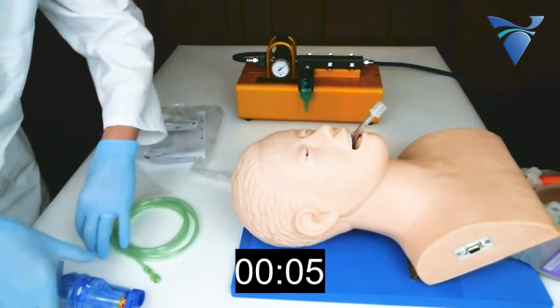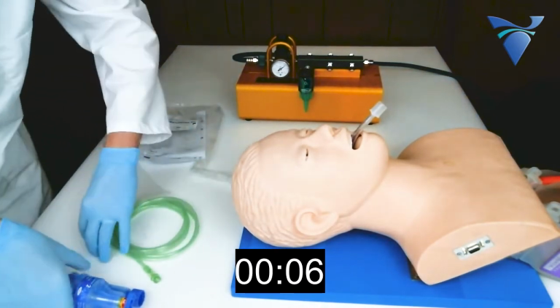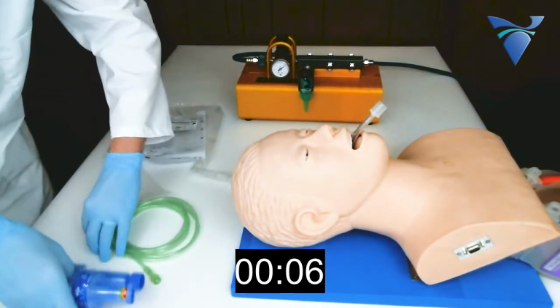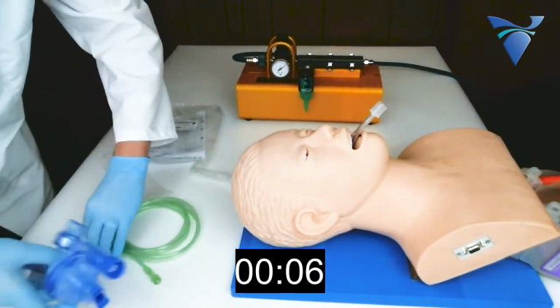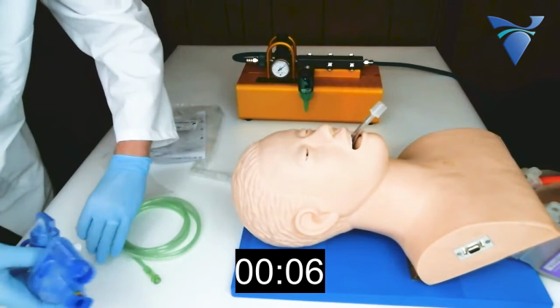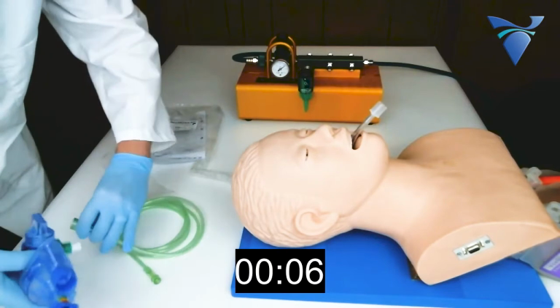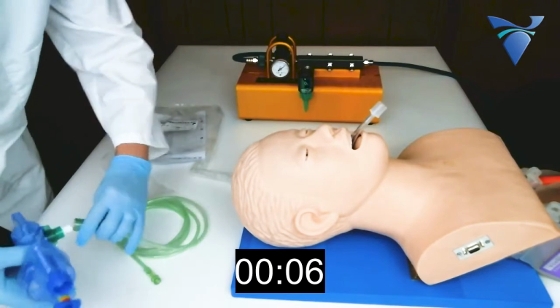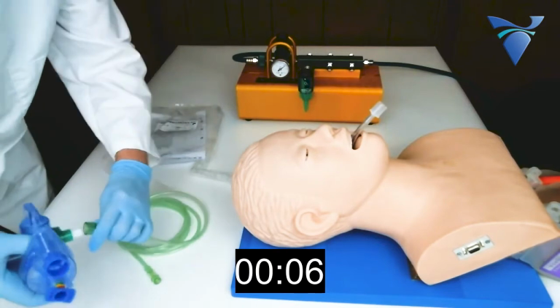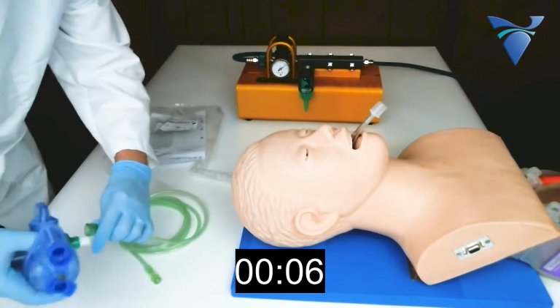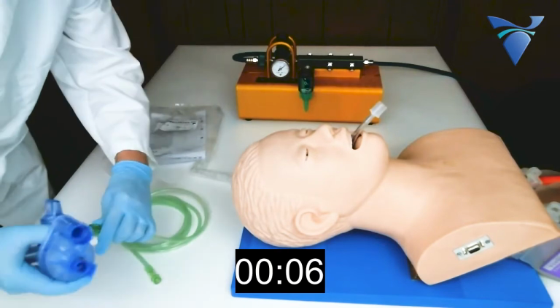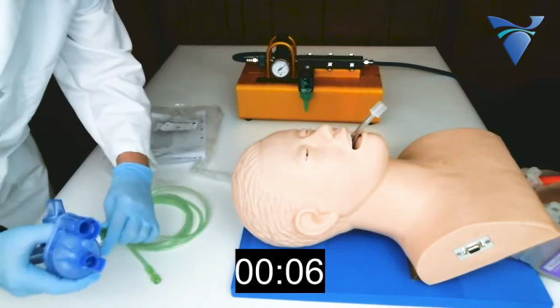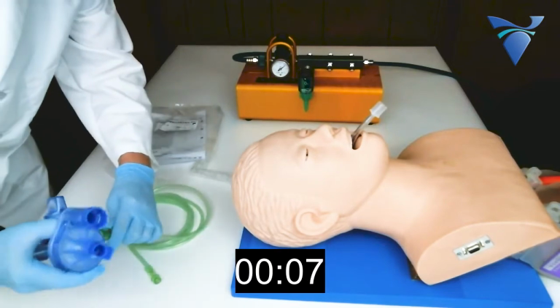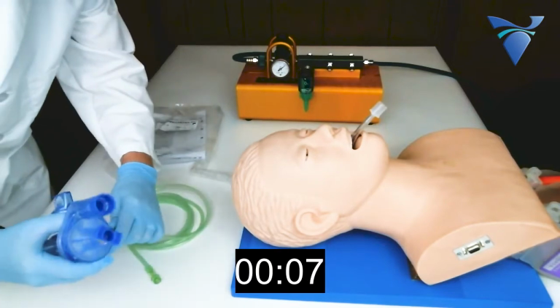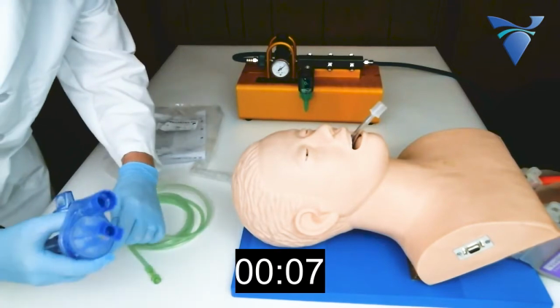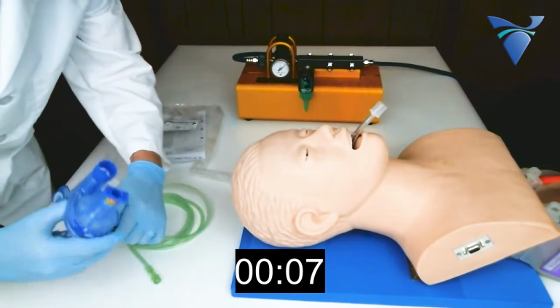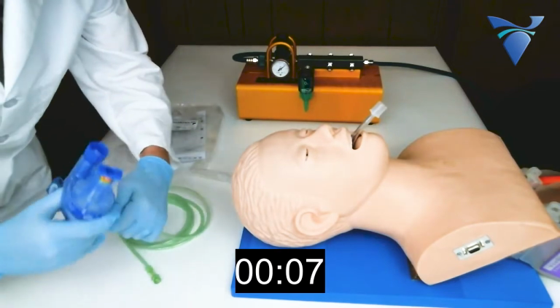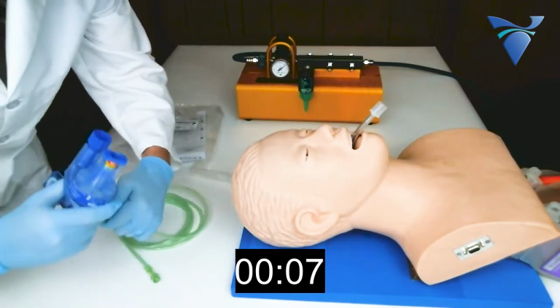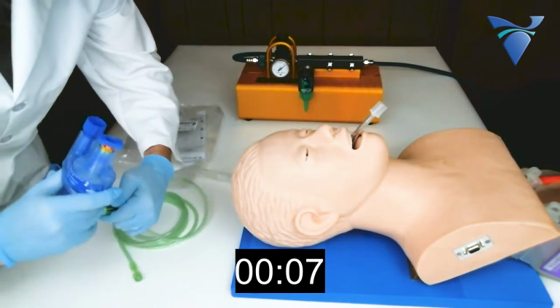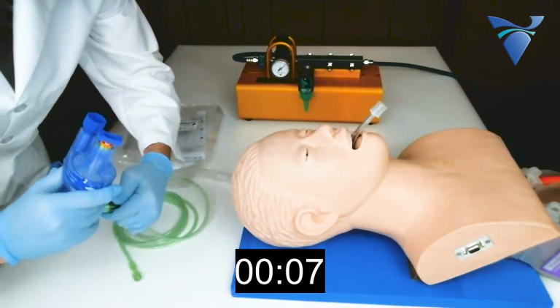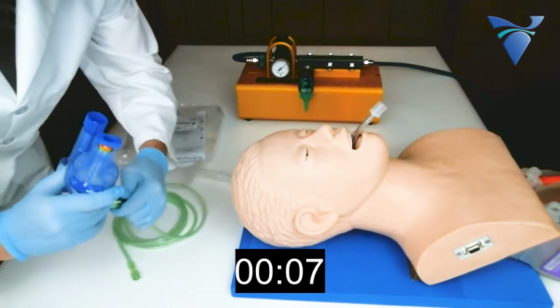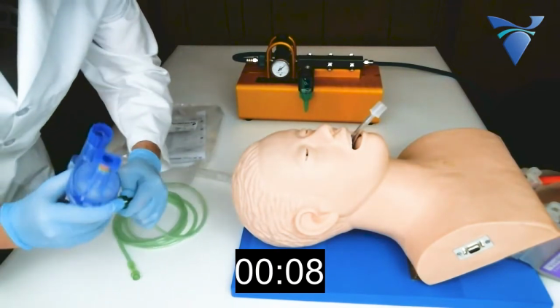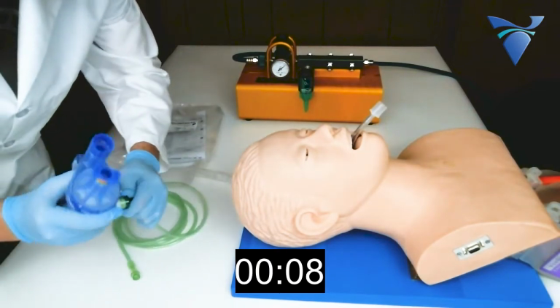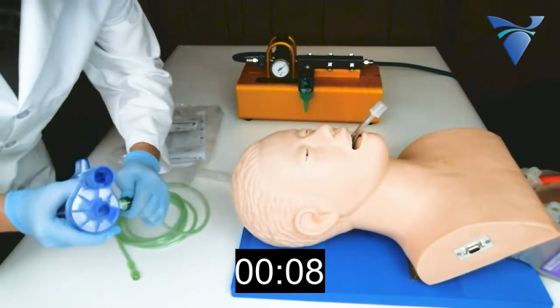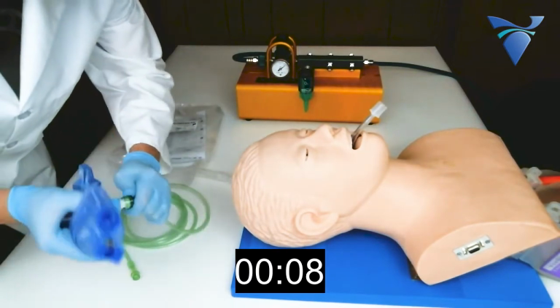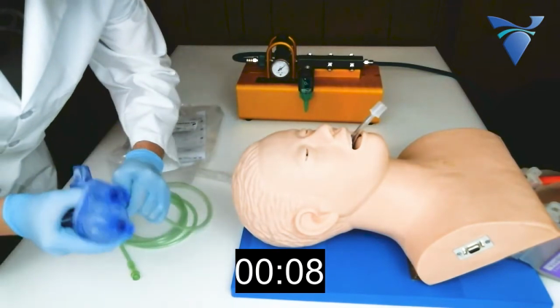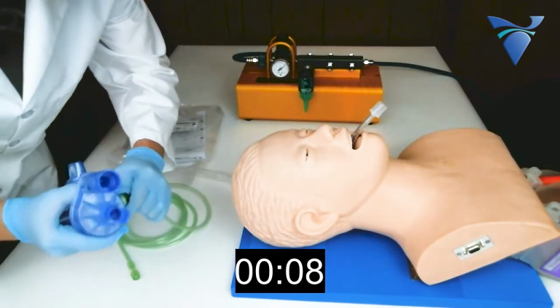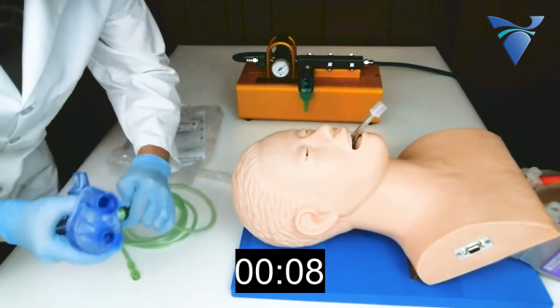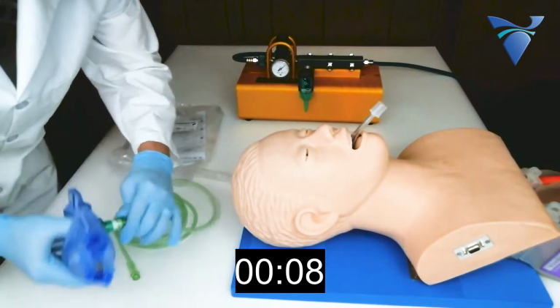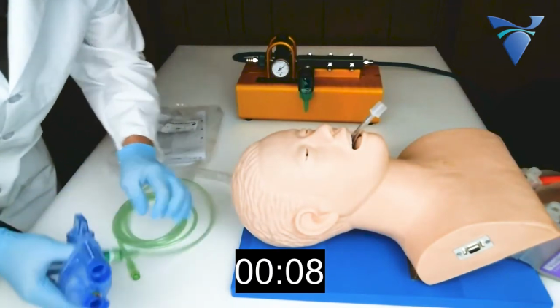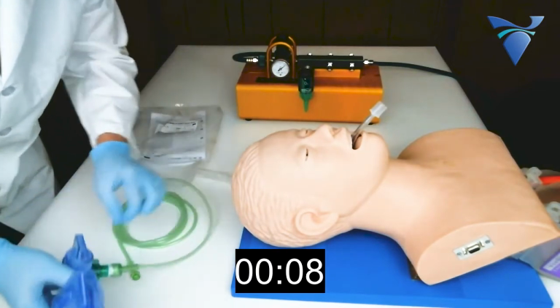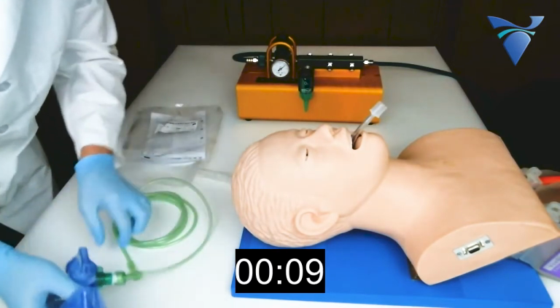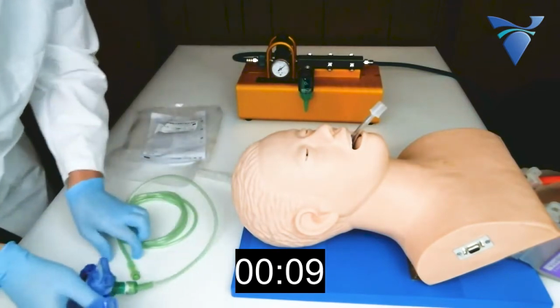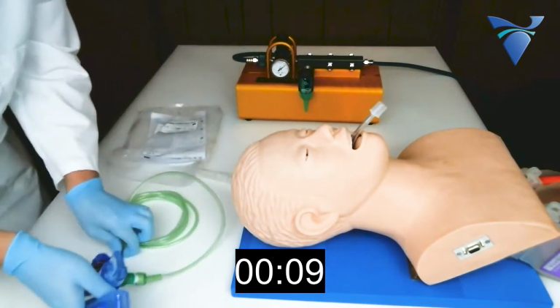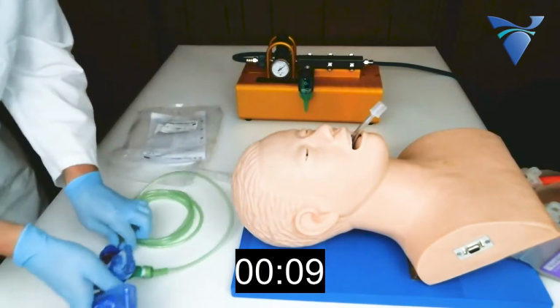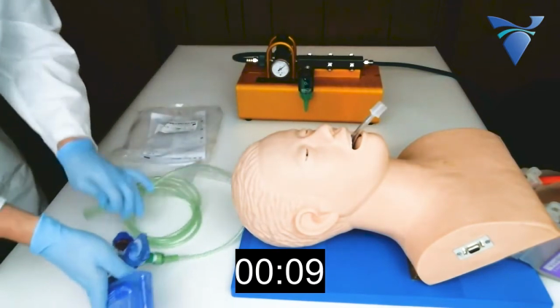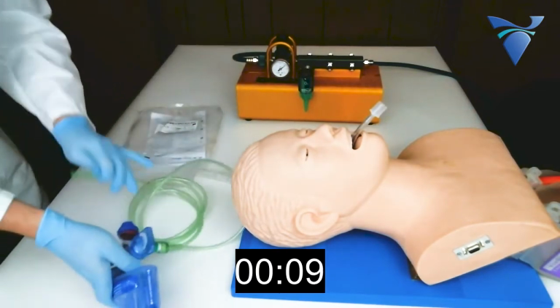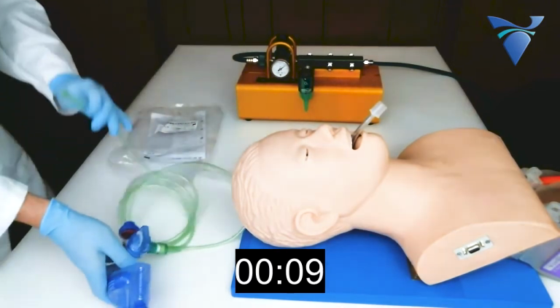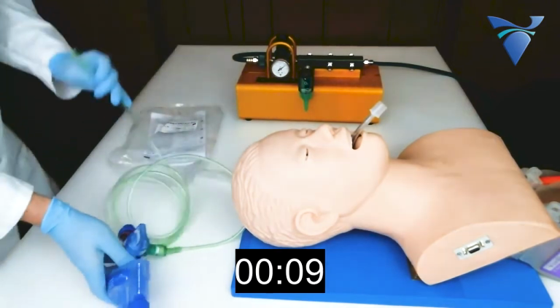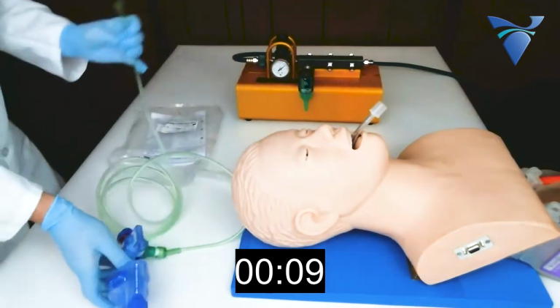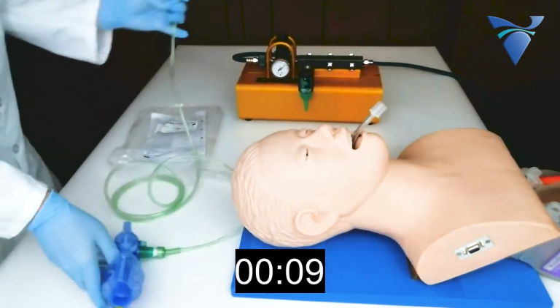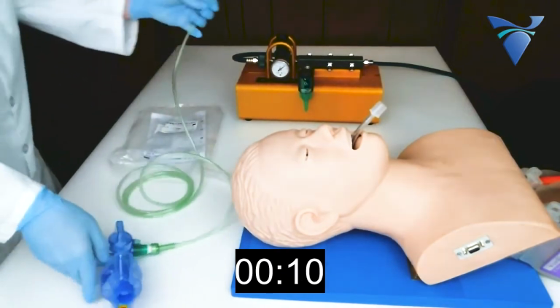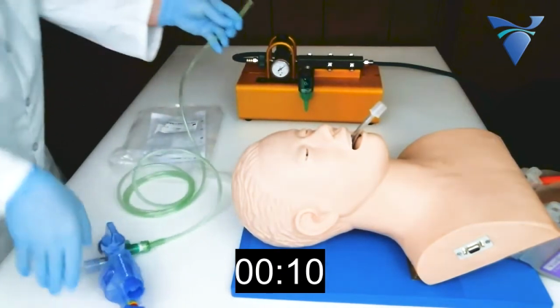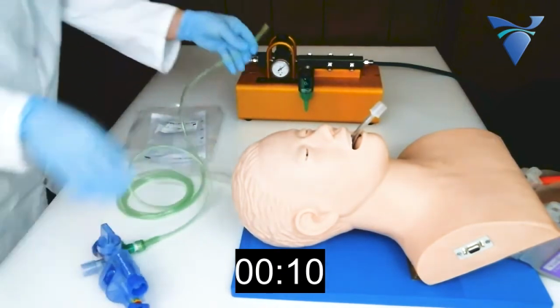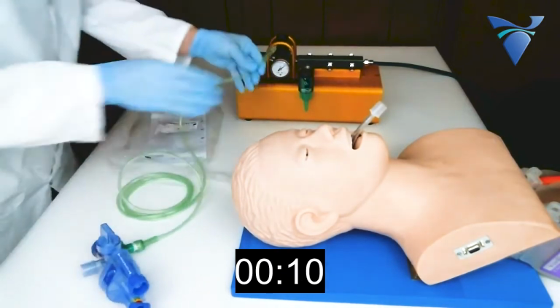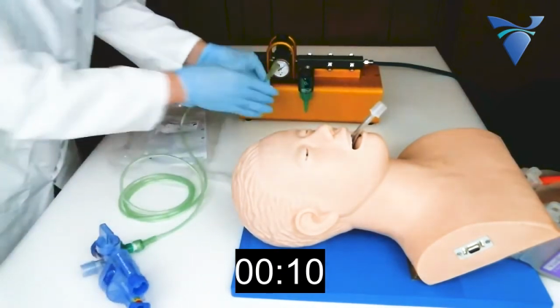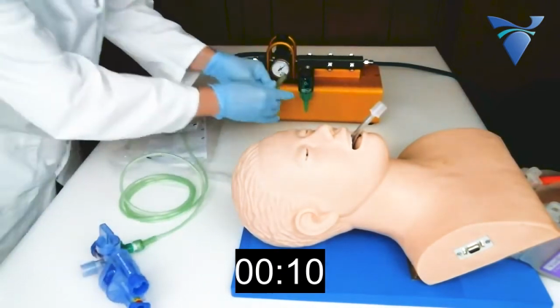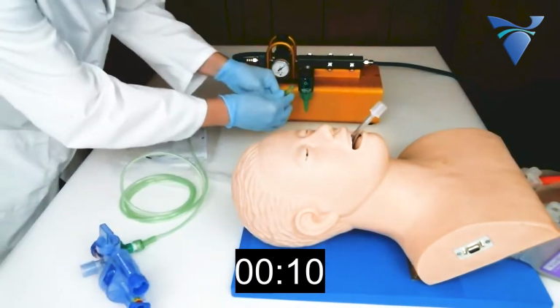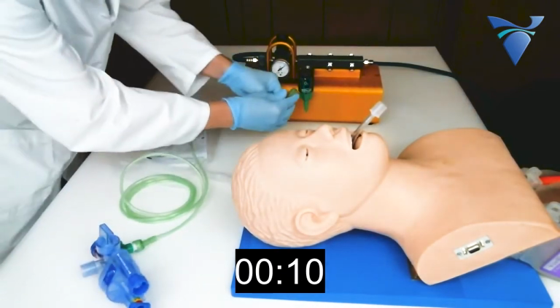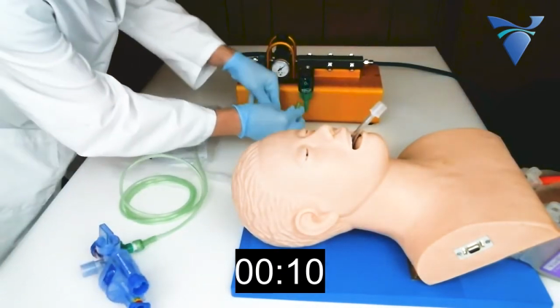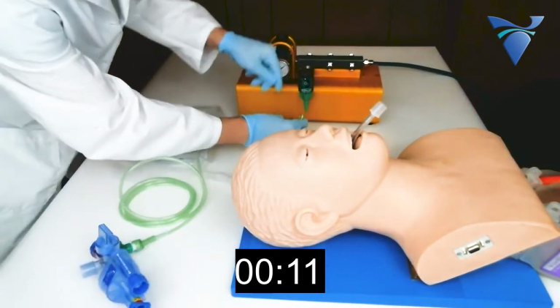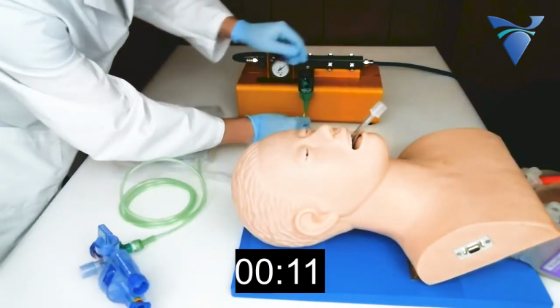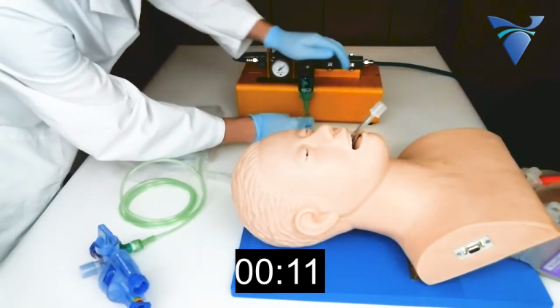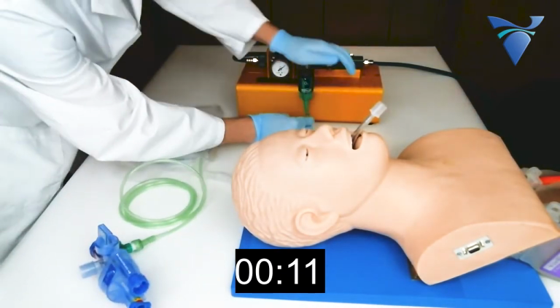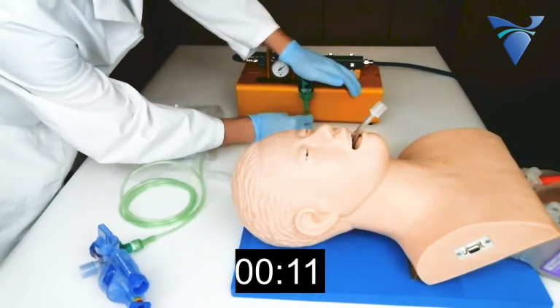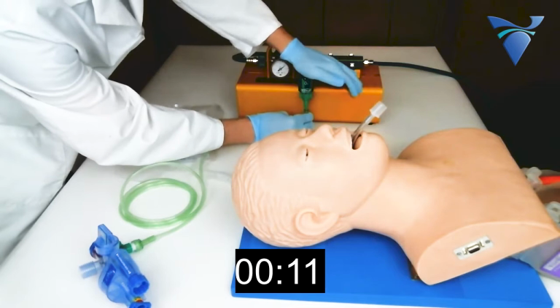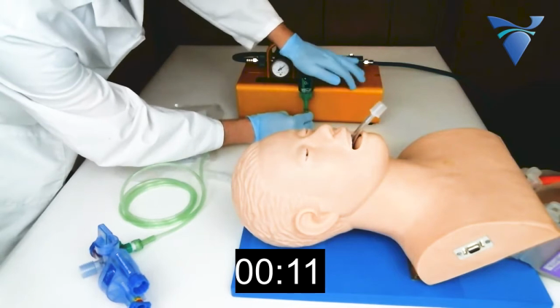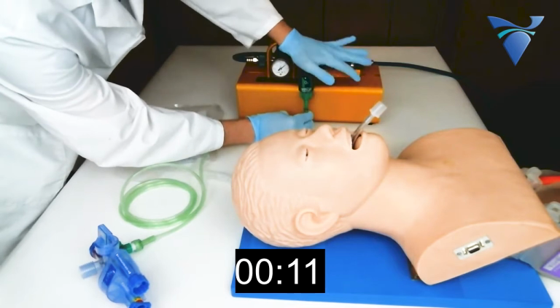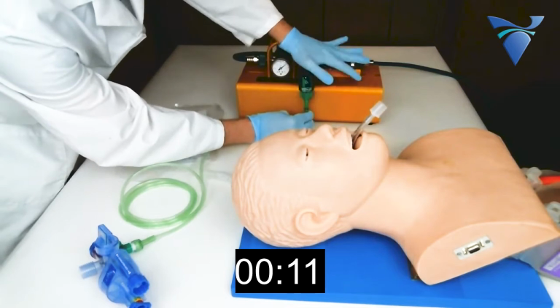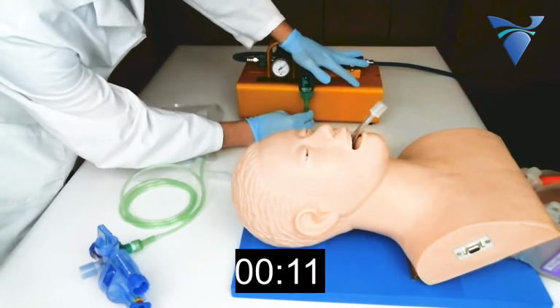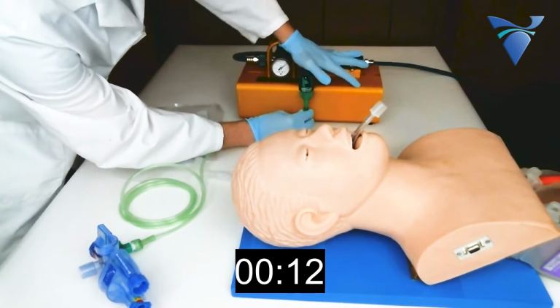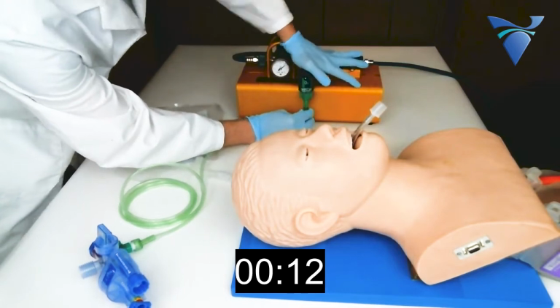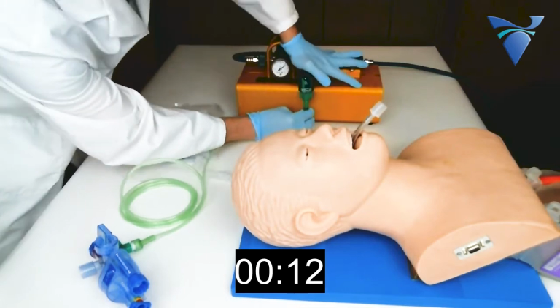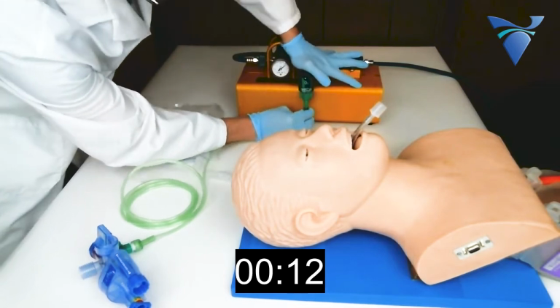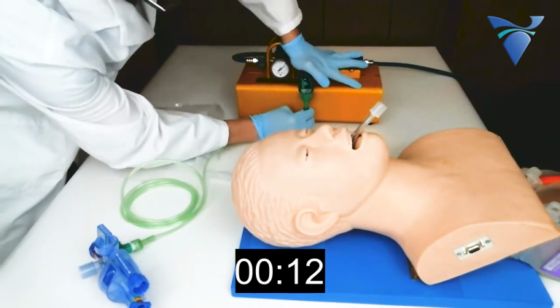The oxygen tubing is then connected to the GoToVent and oxygen source, and the flow is initiated on the flow meter.